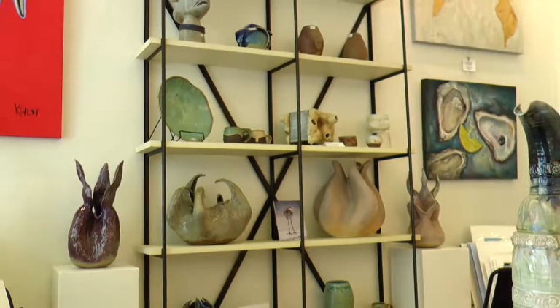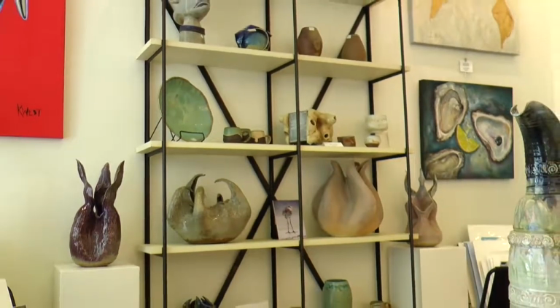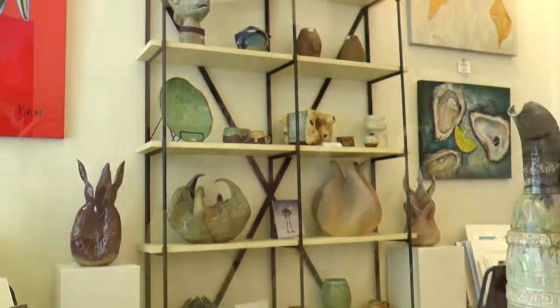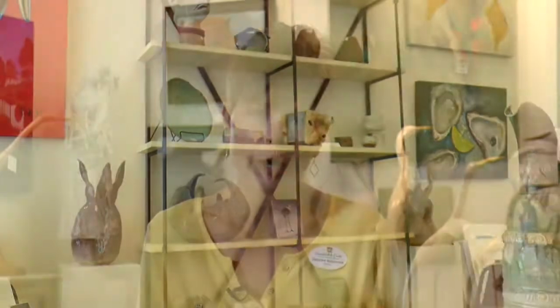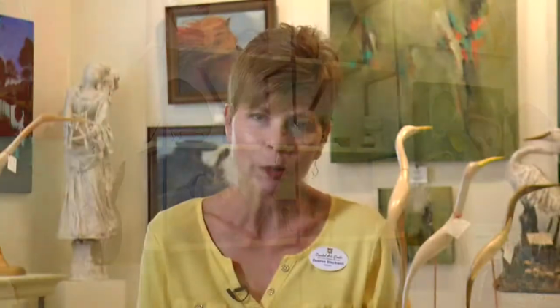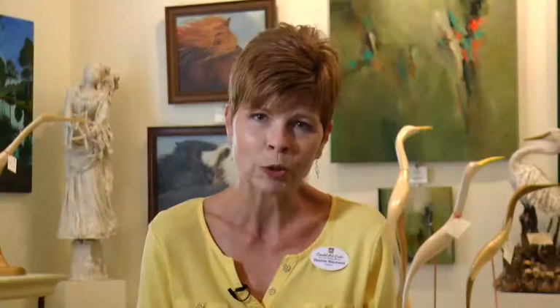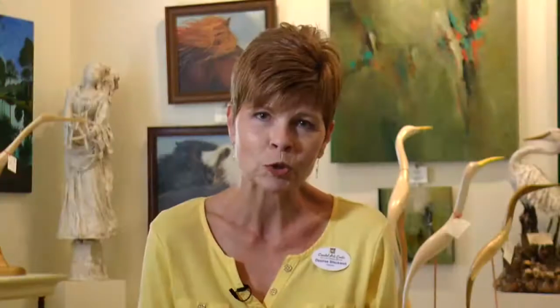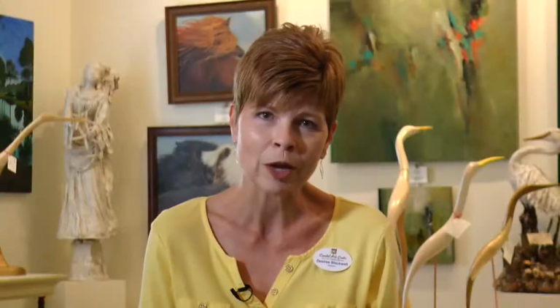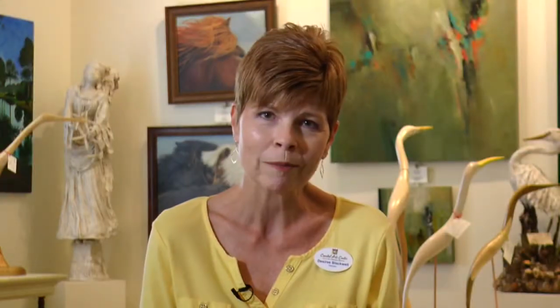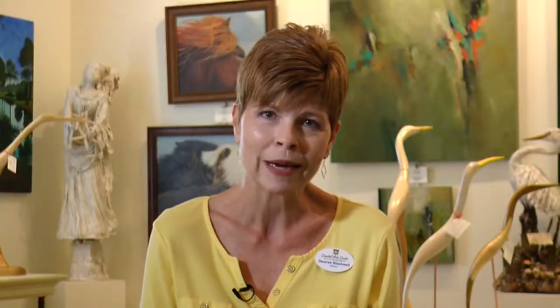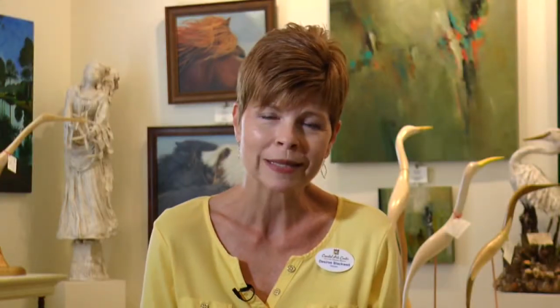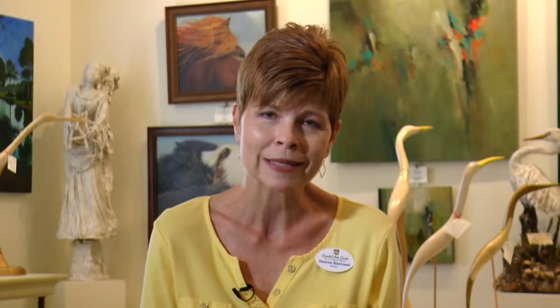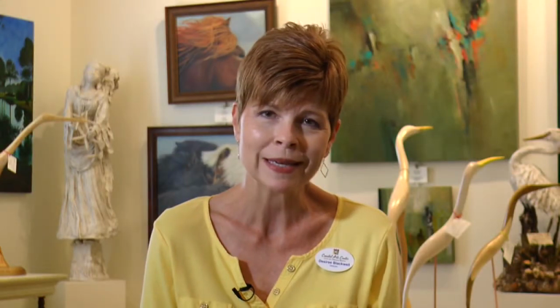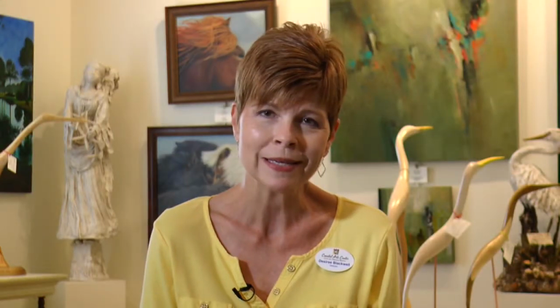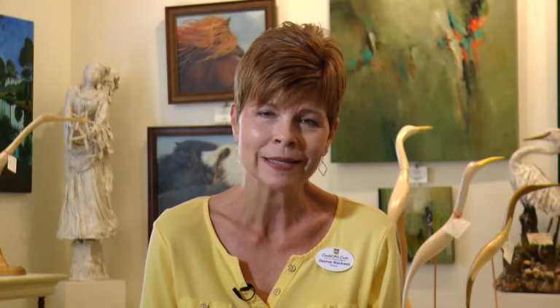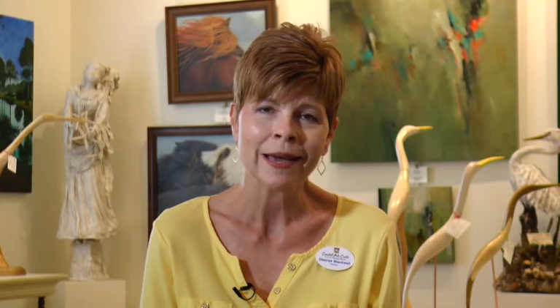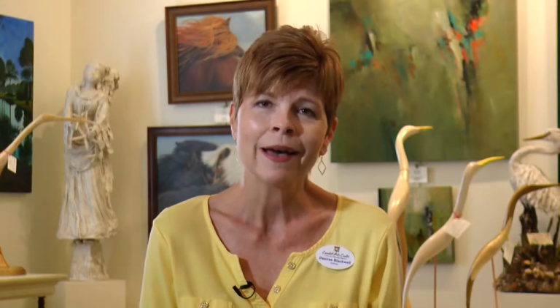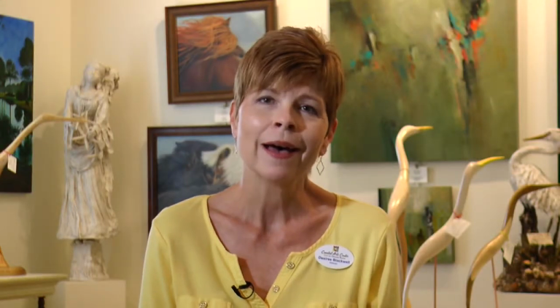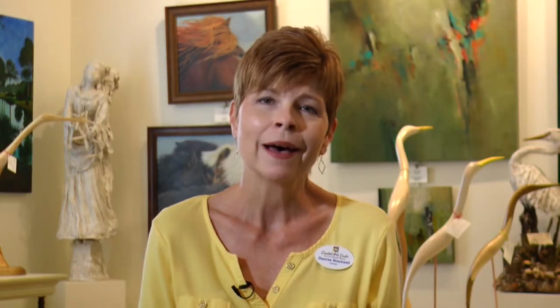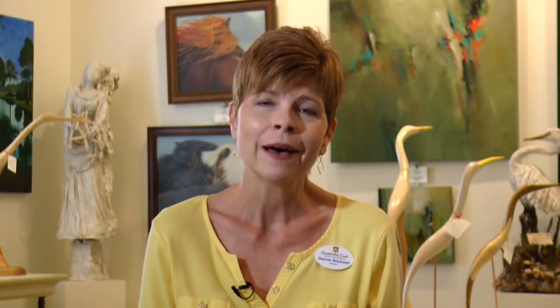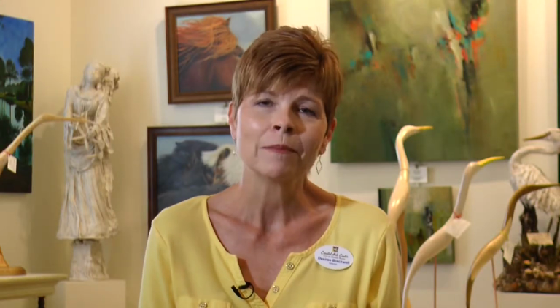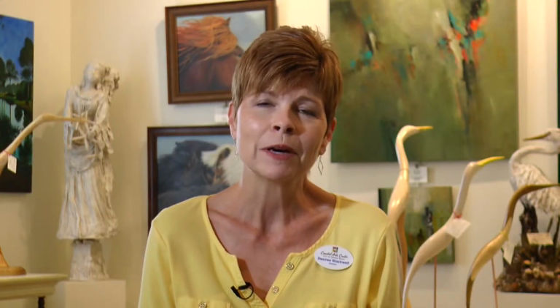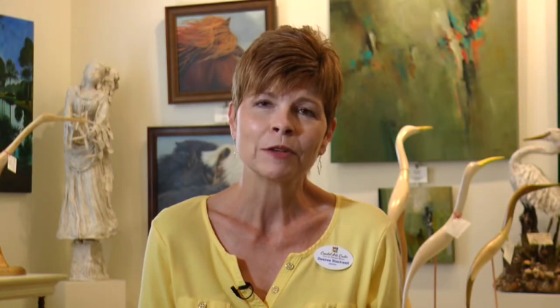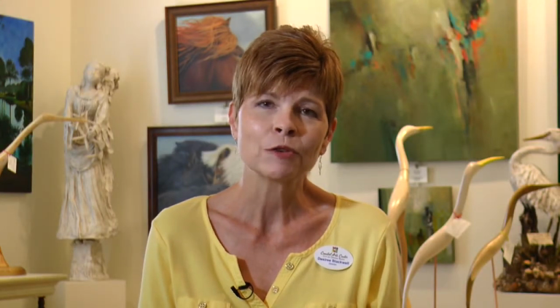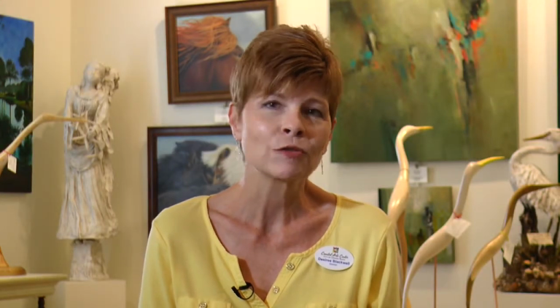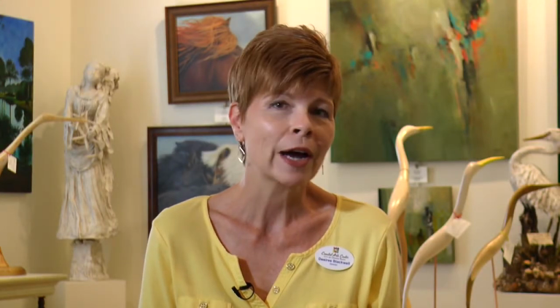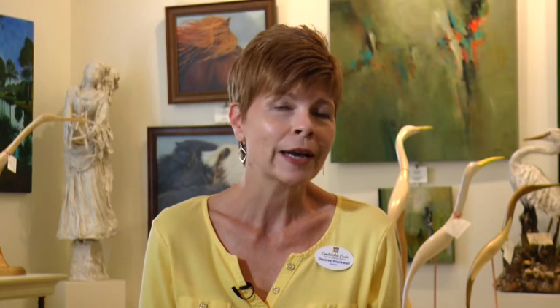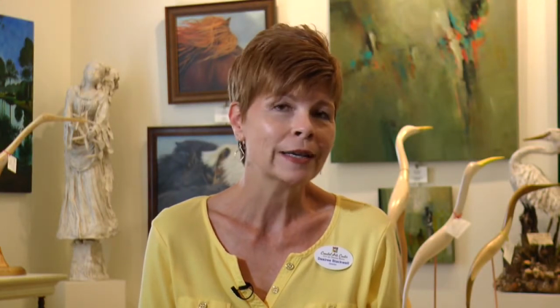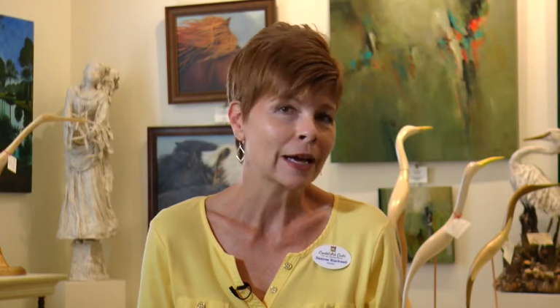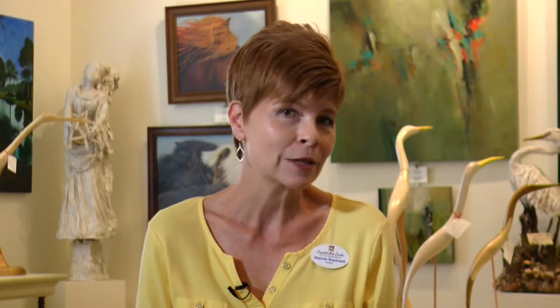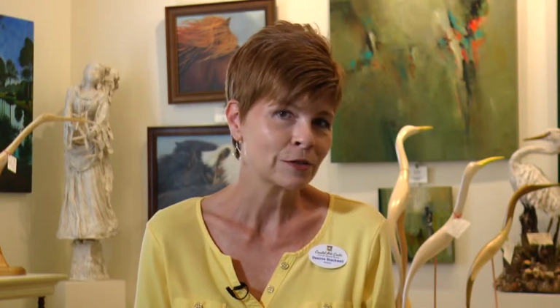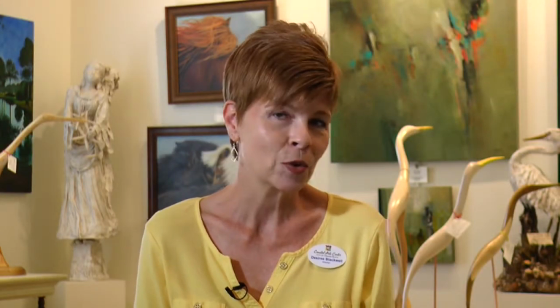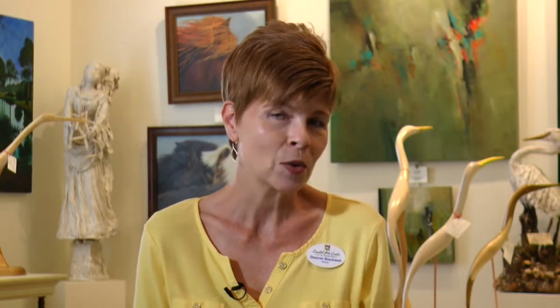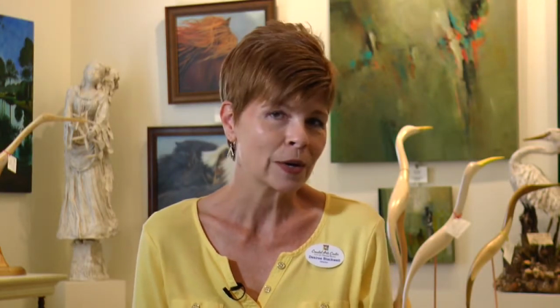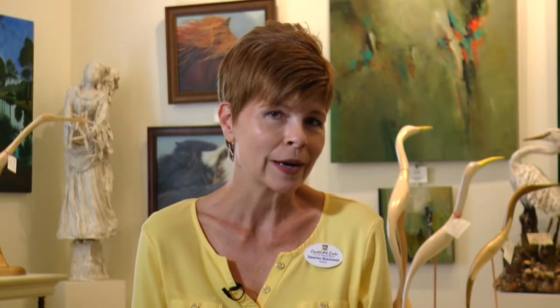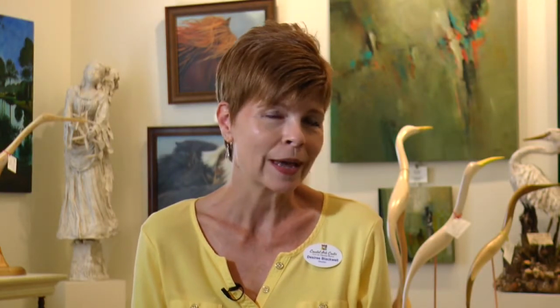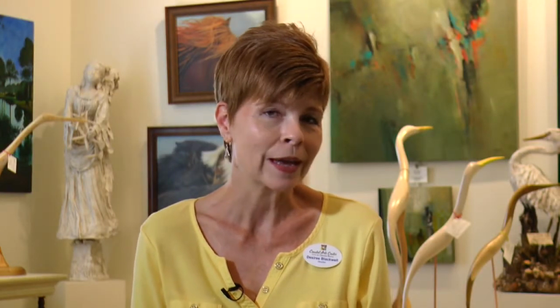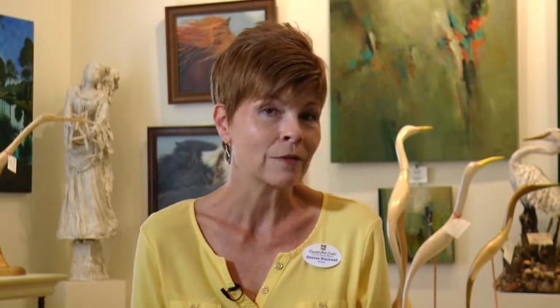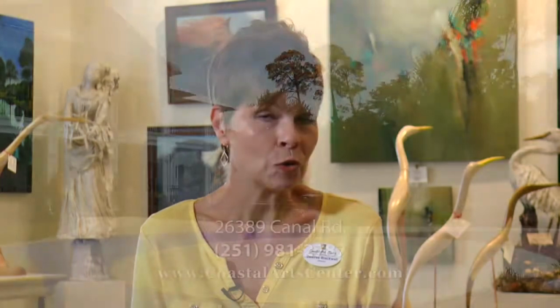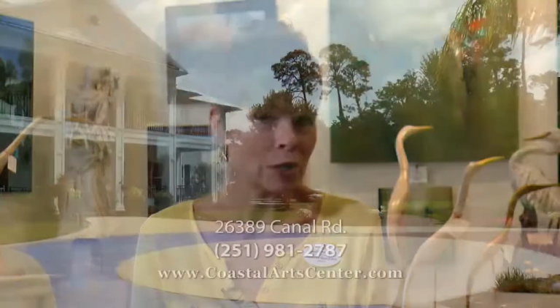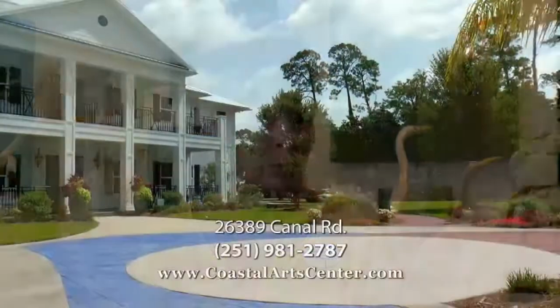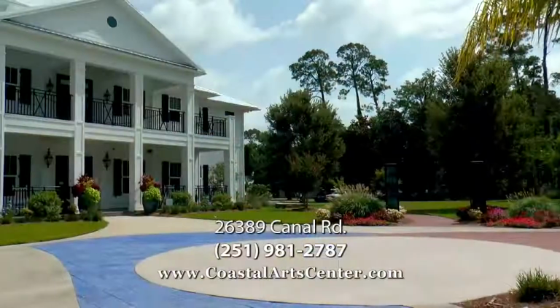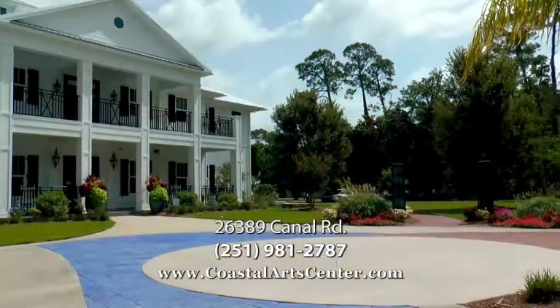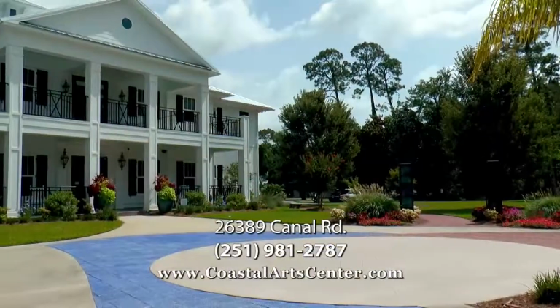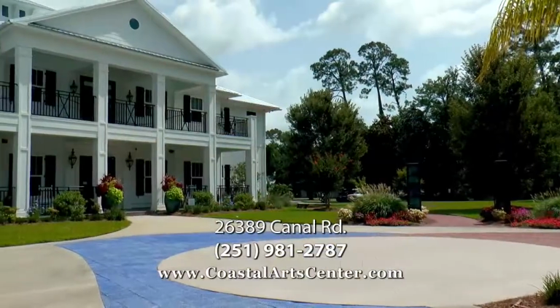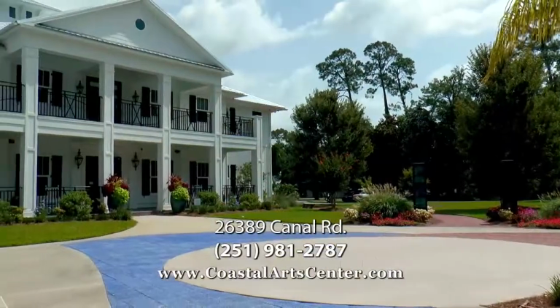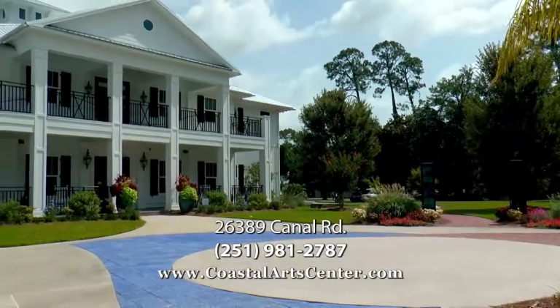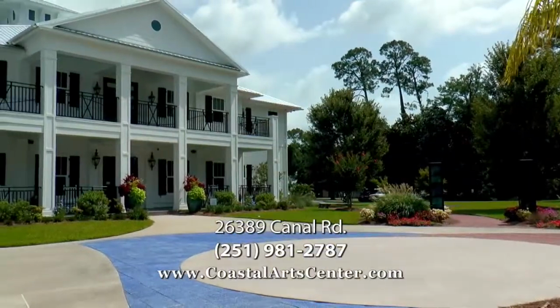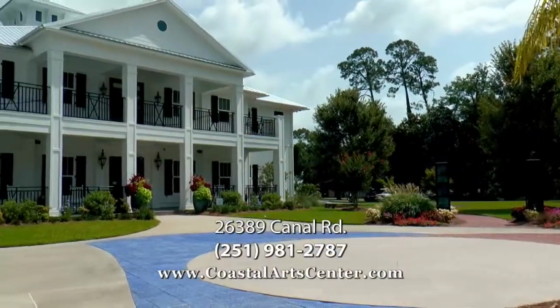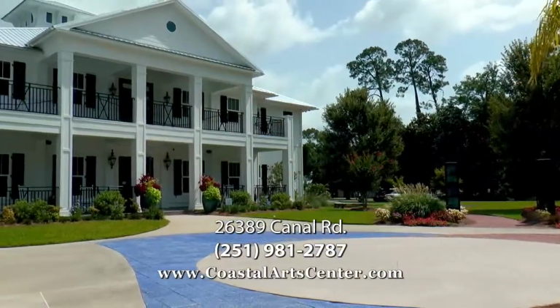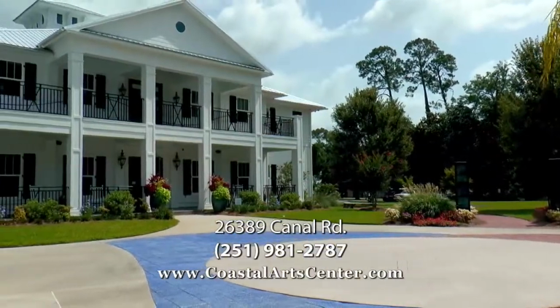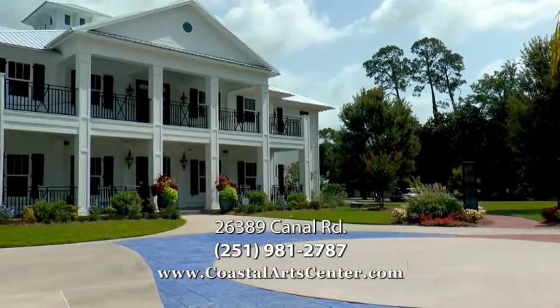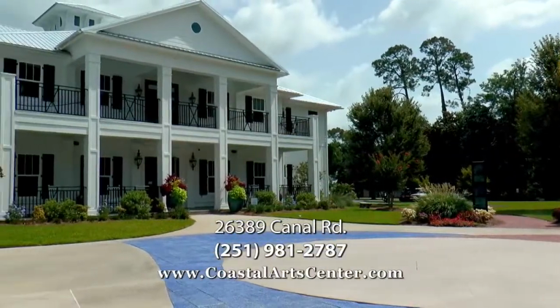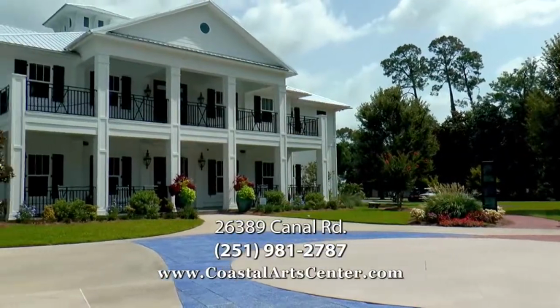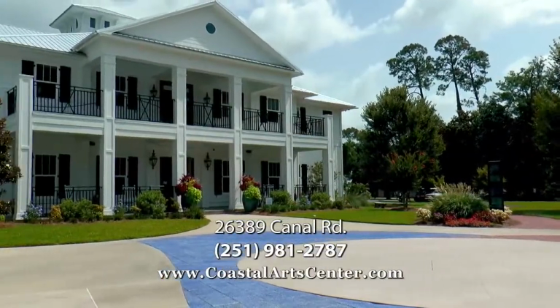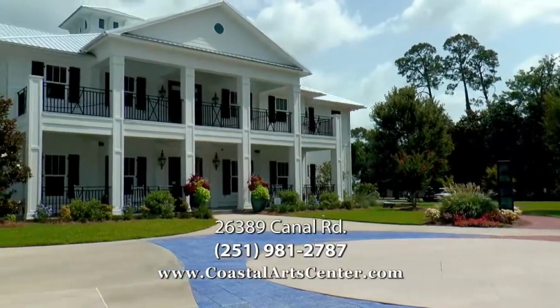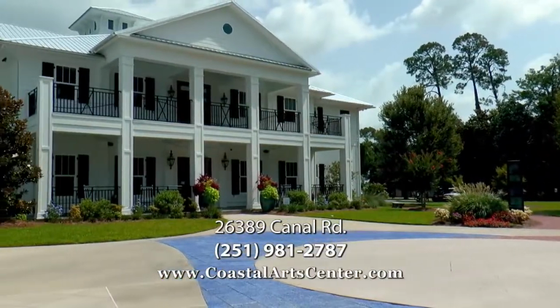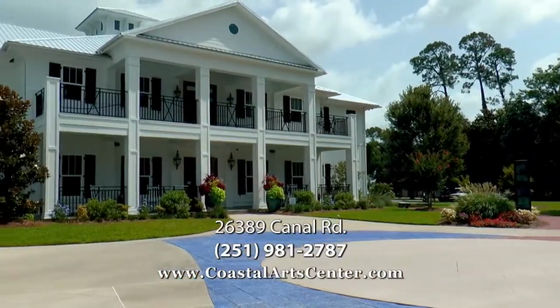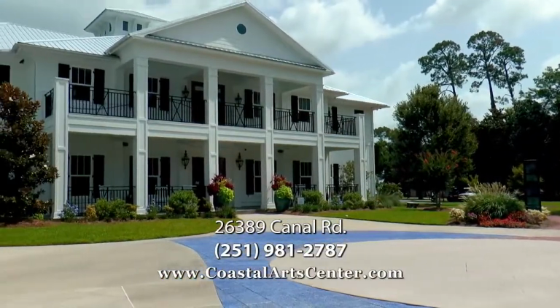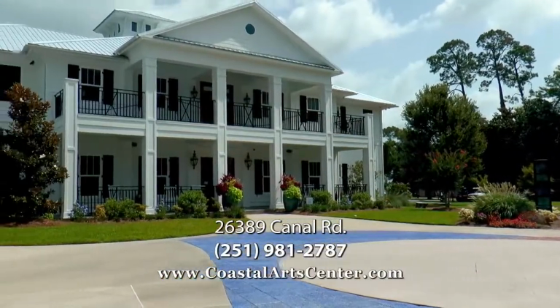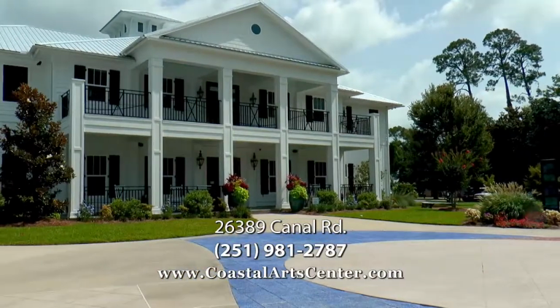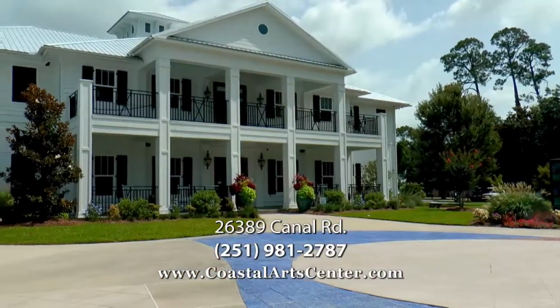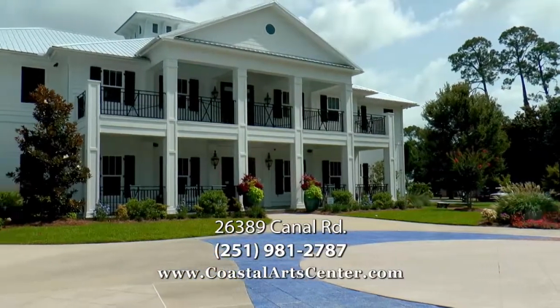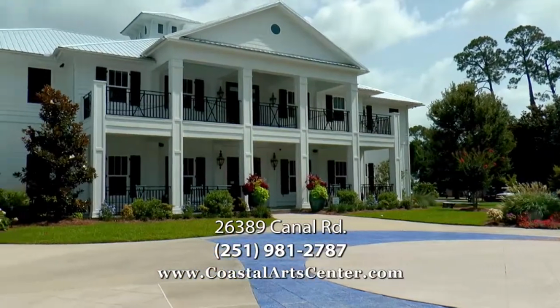We hope you'll stop by to see us Monday through Friday, 9 to 4. And if you need more information, give us a call or check out our website.